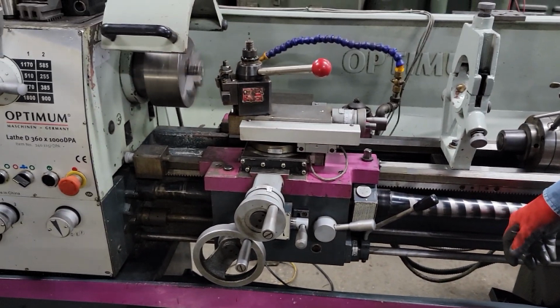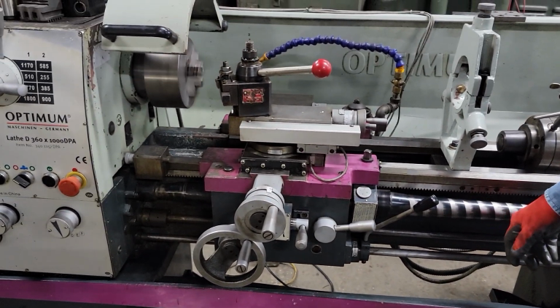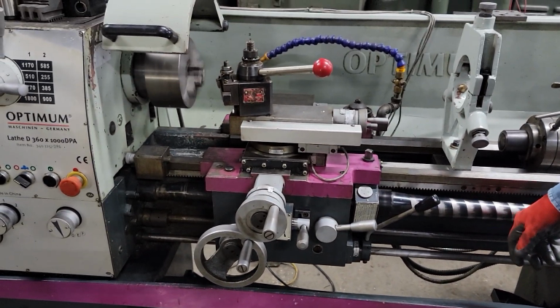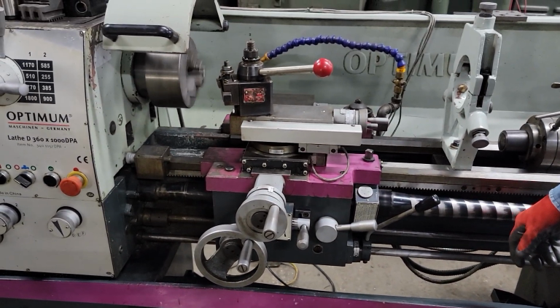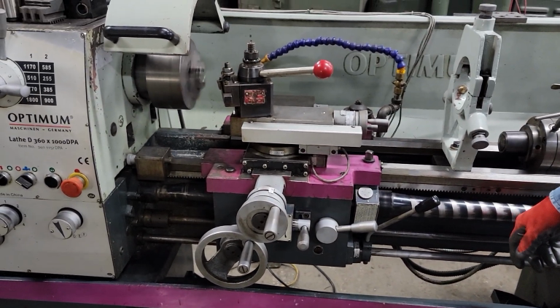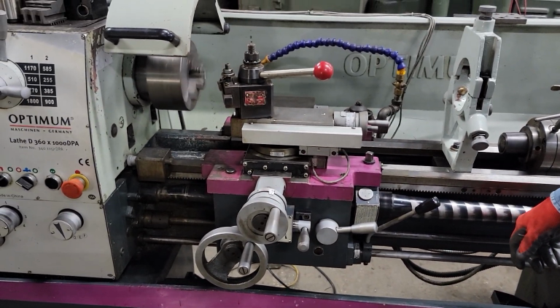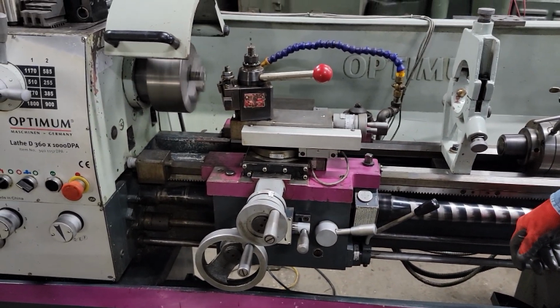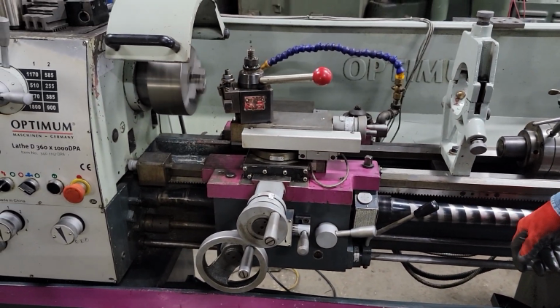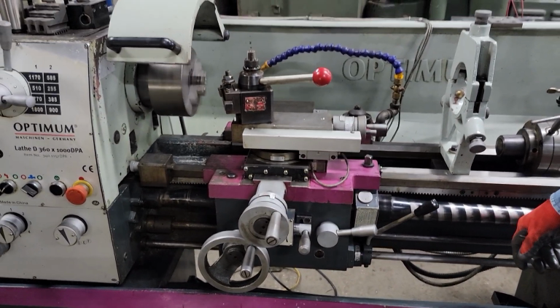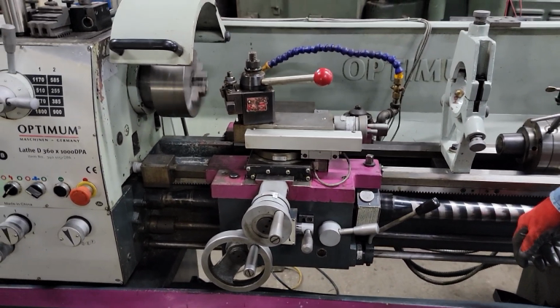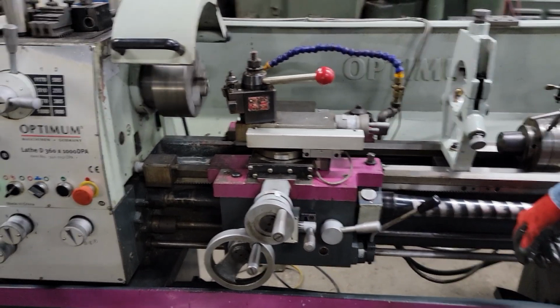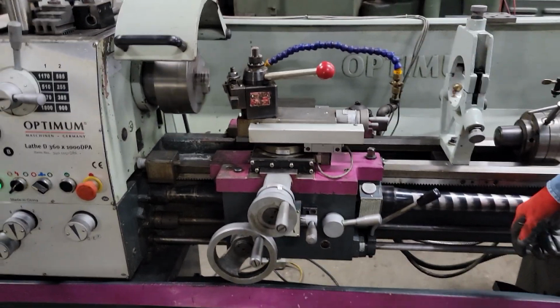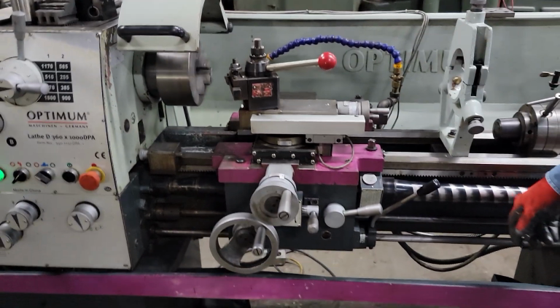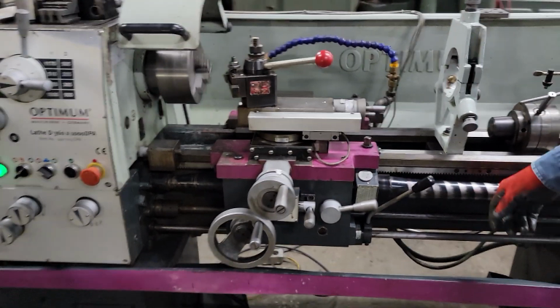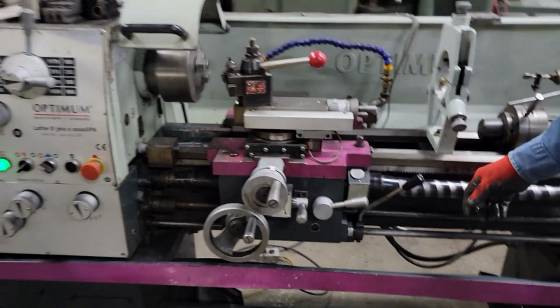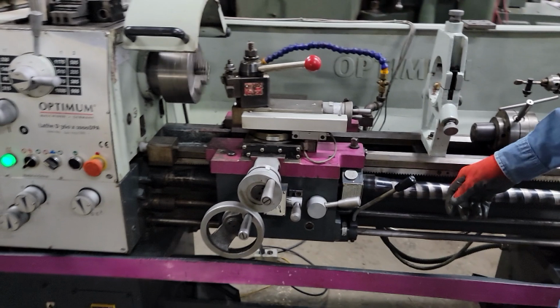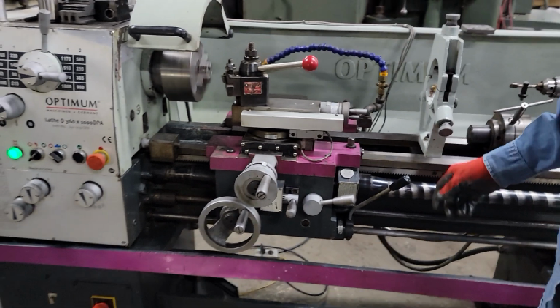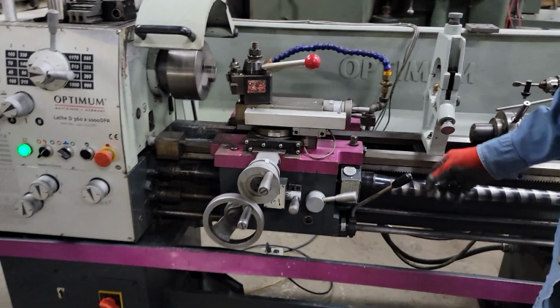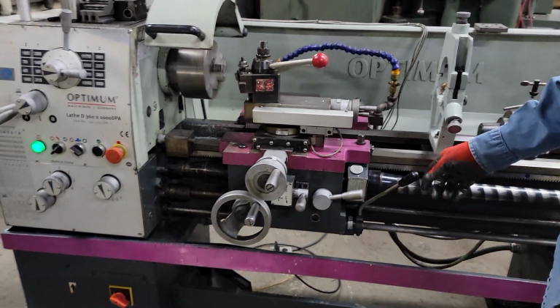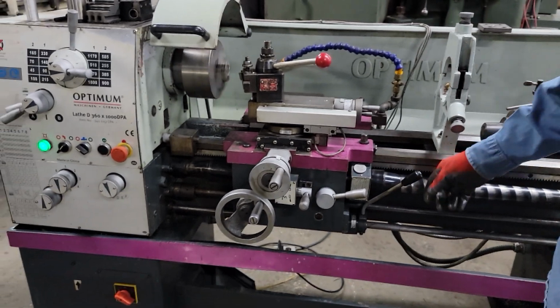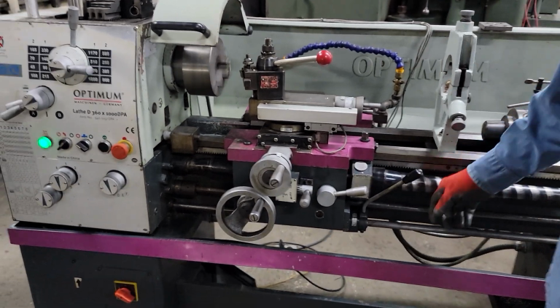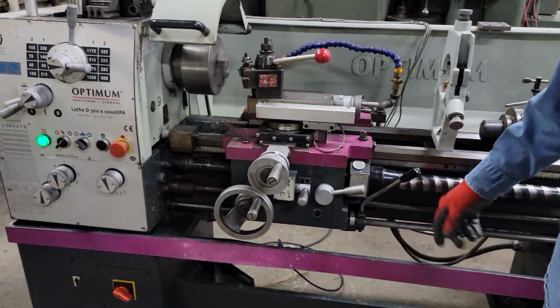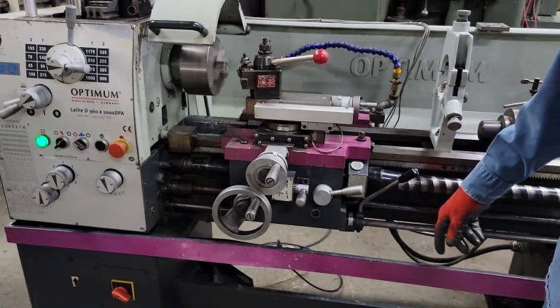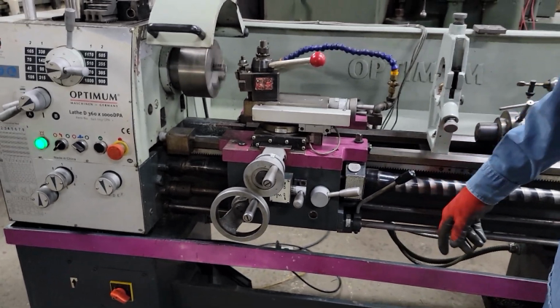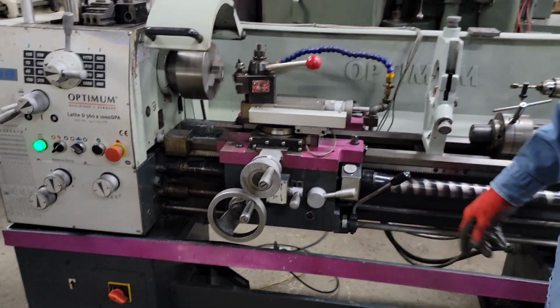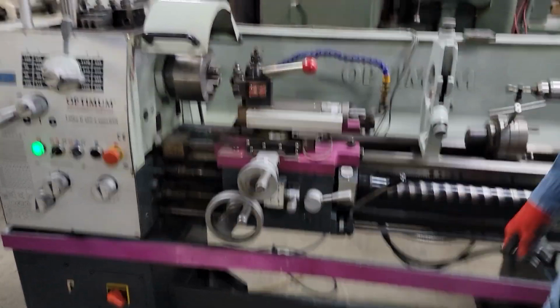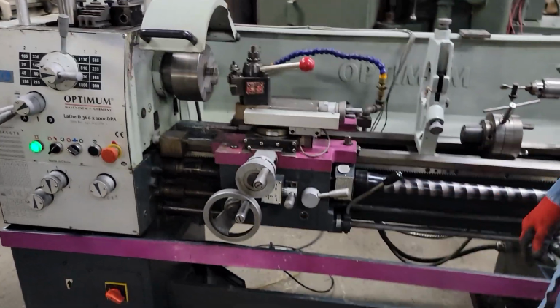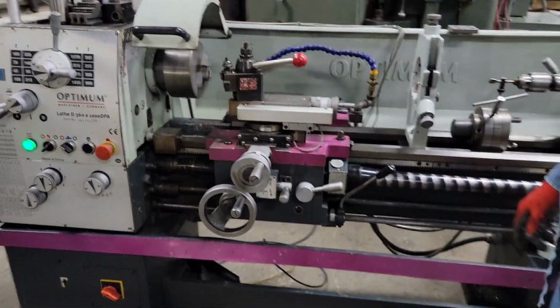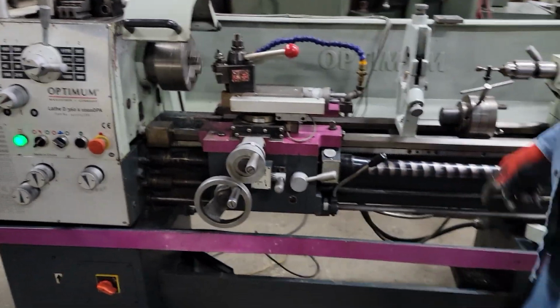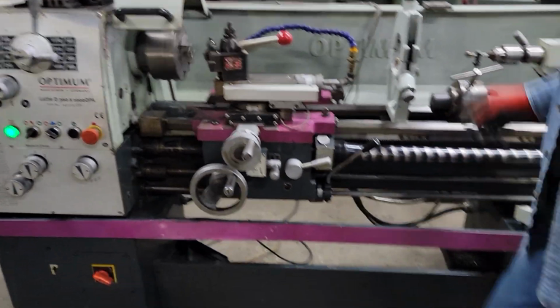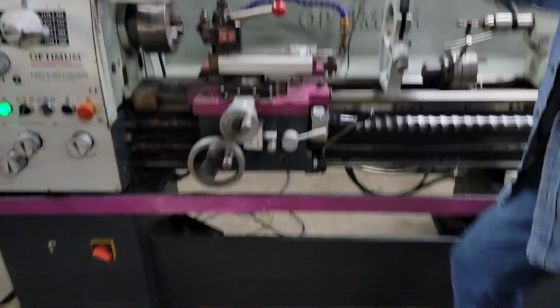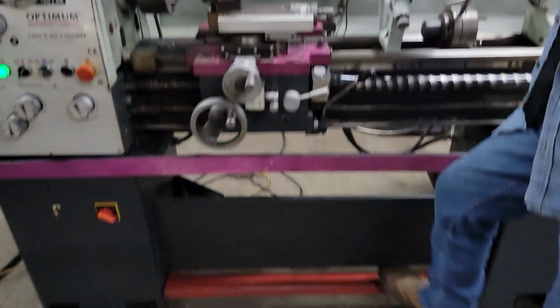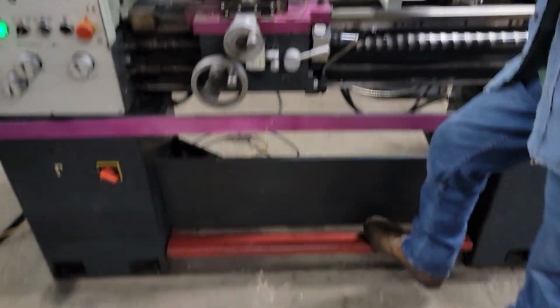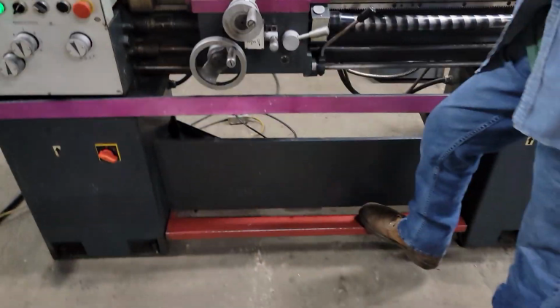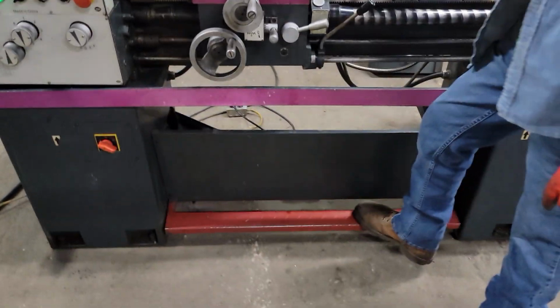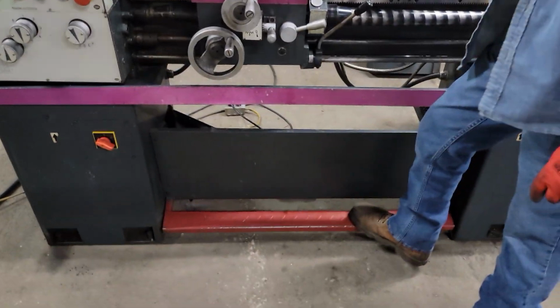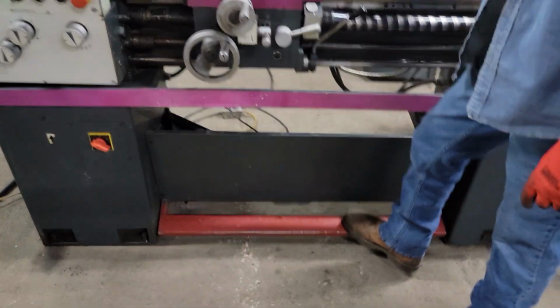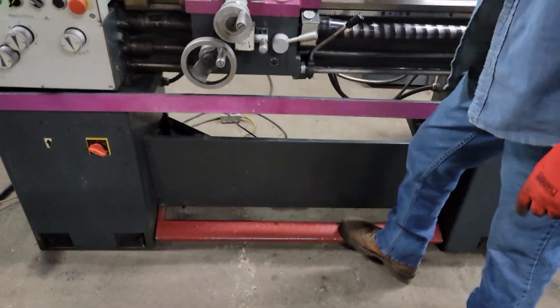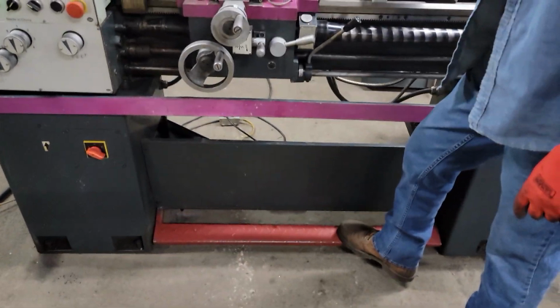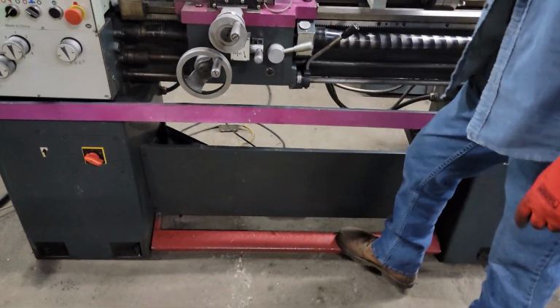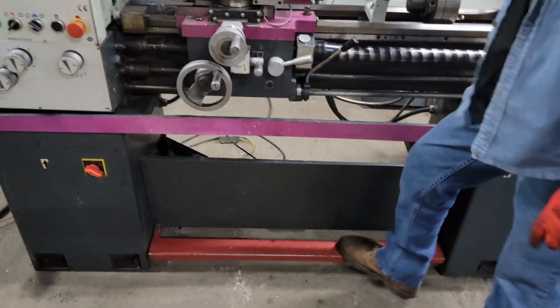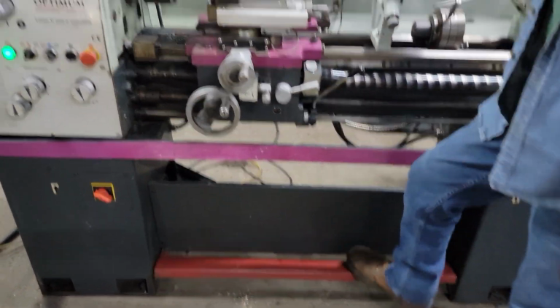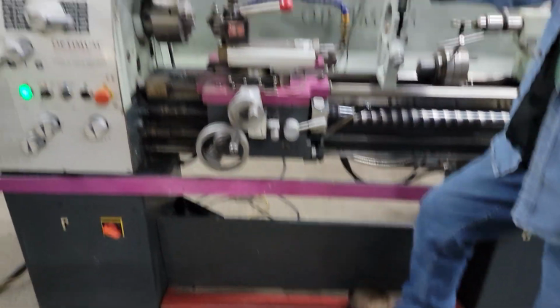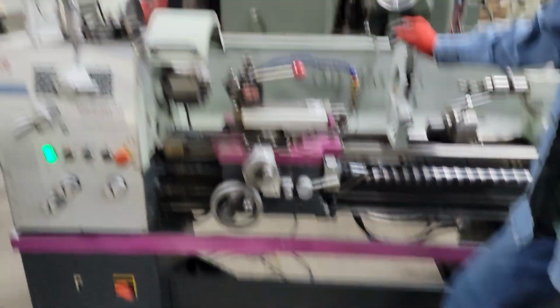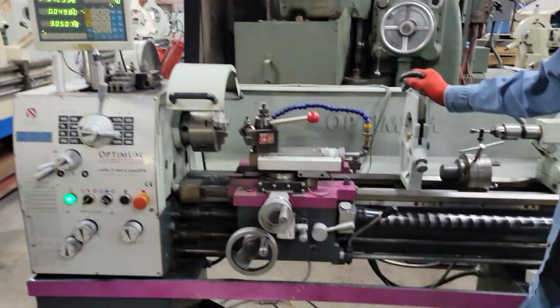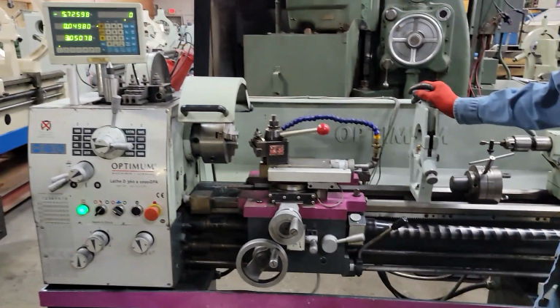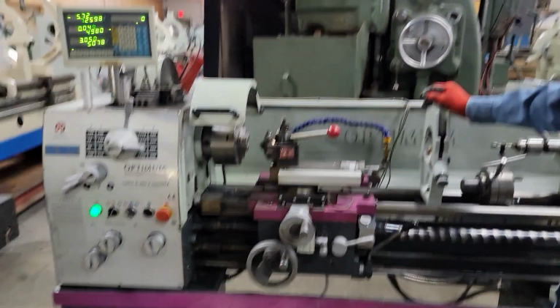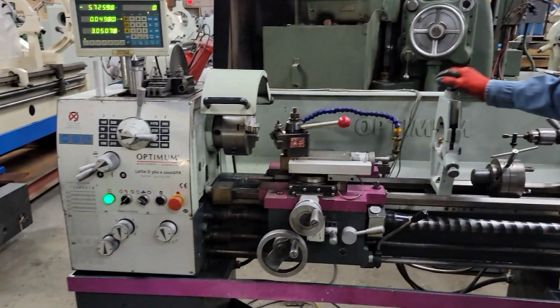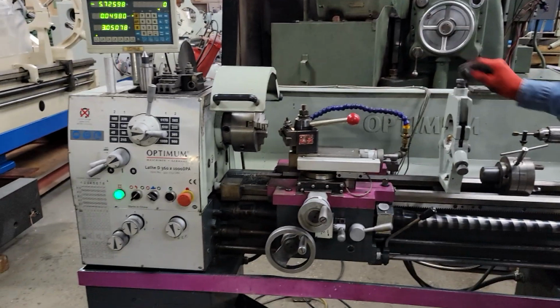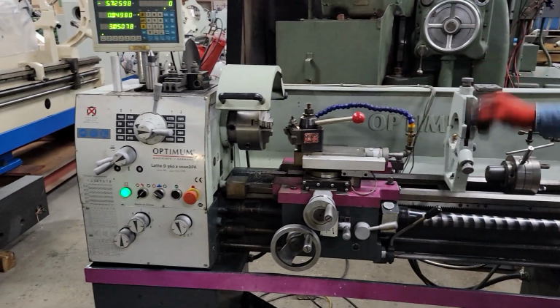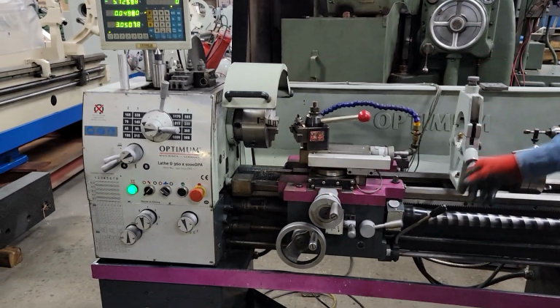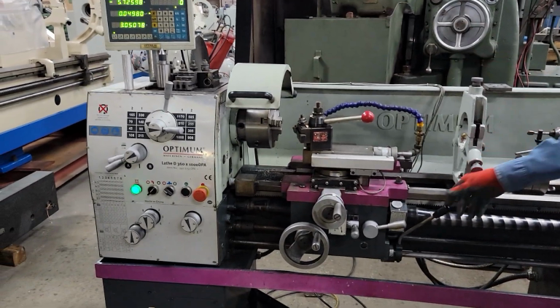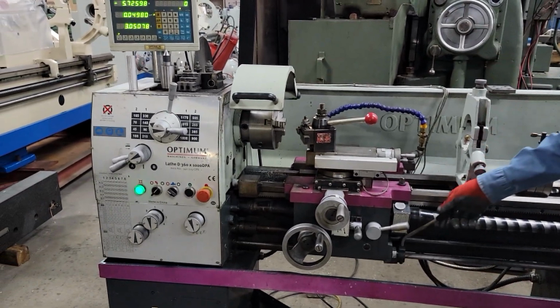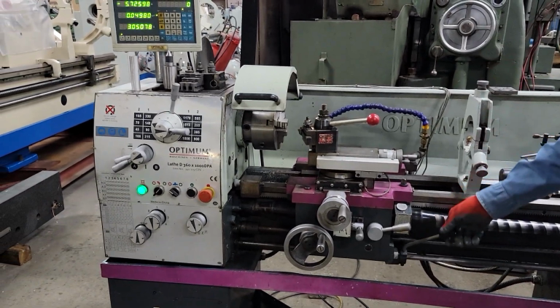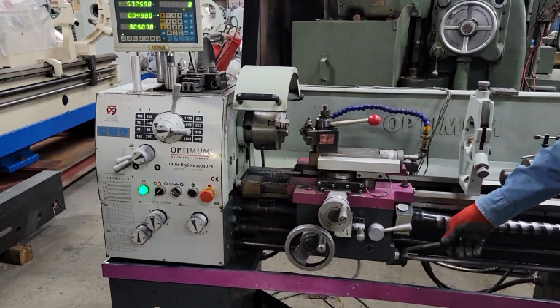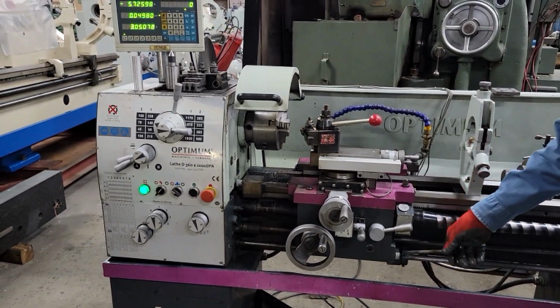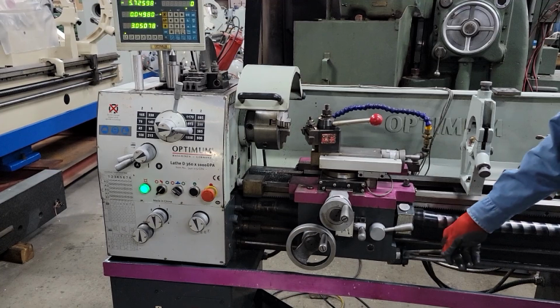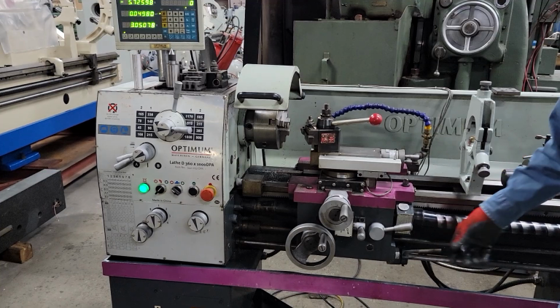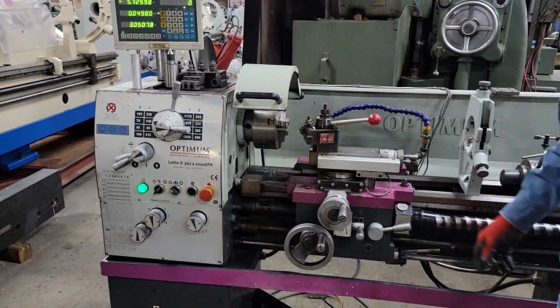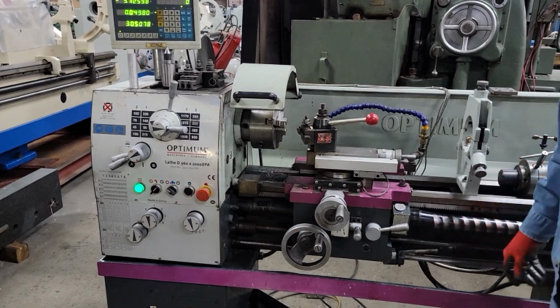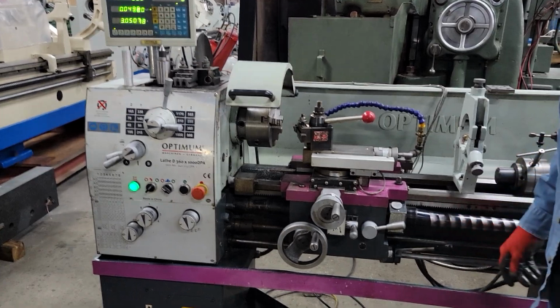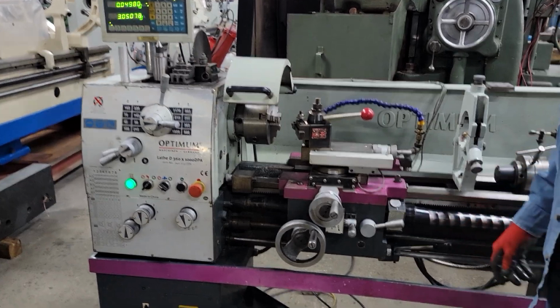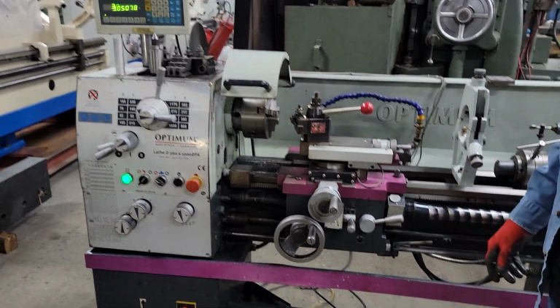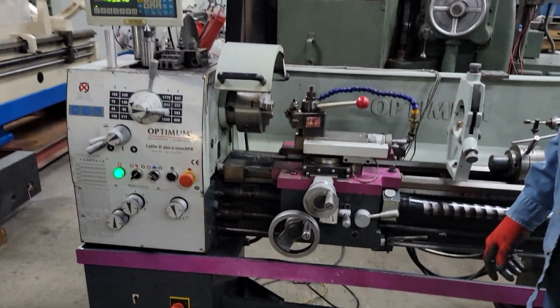Safety brake. Safety brake. Okay, I think we showed everything.